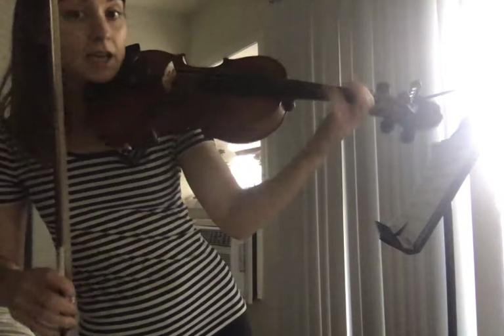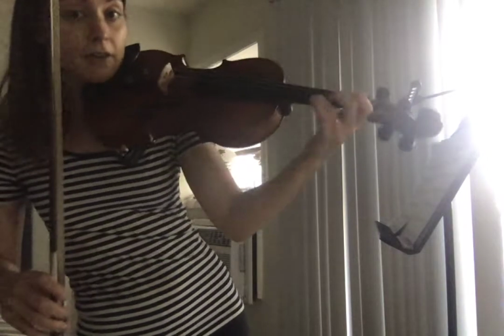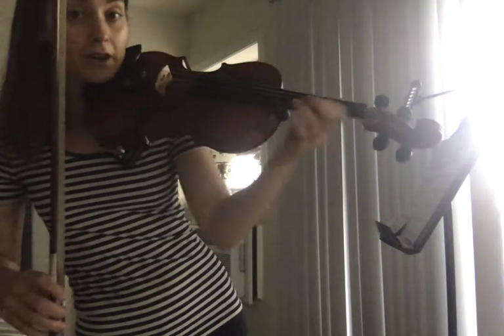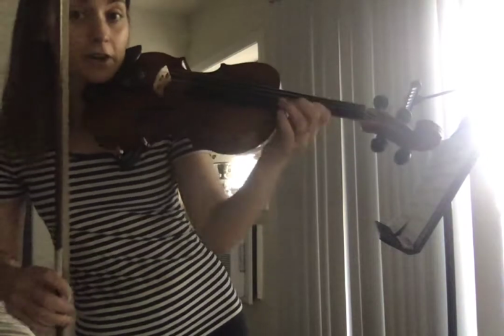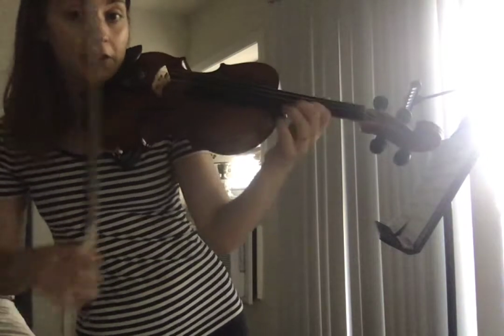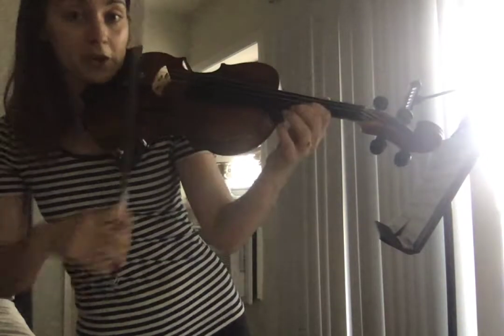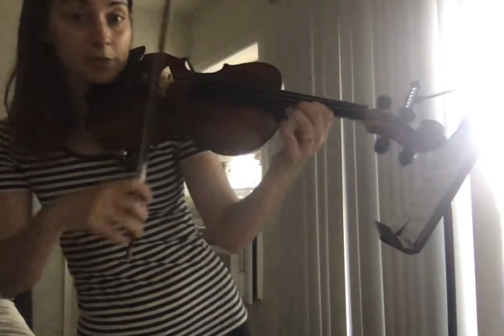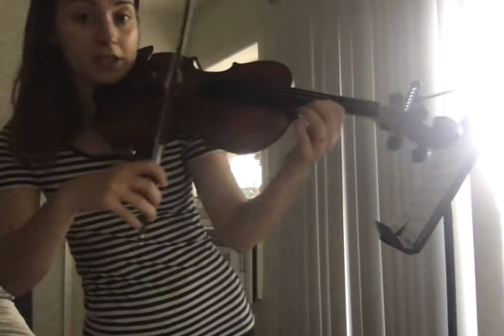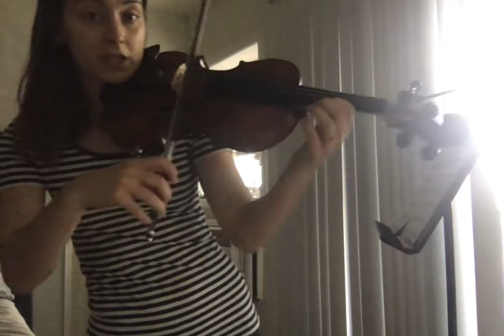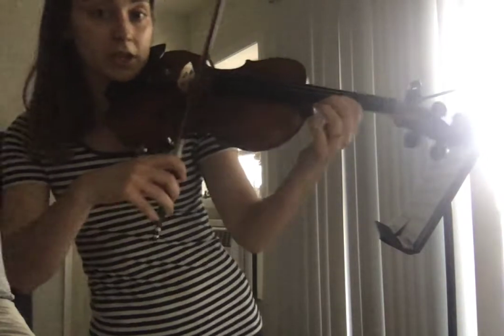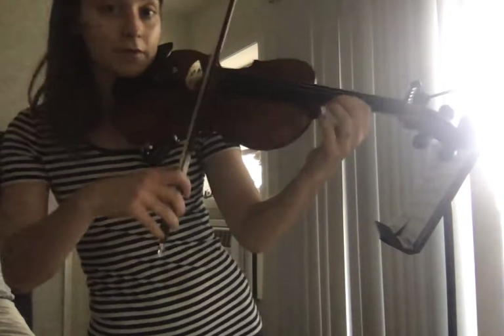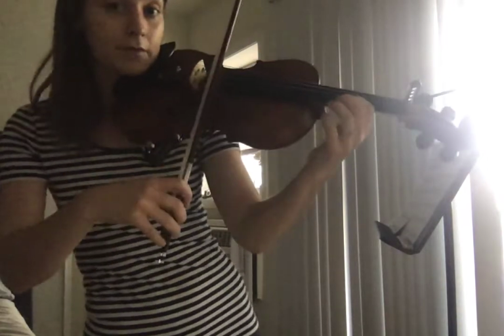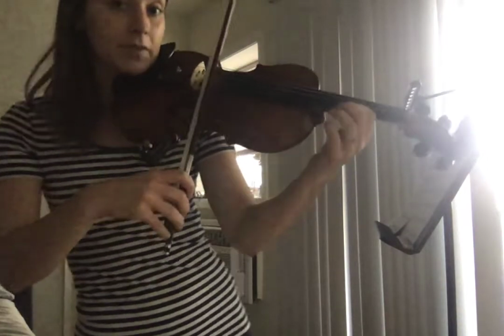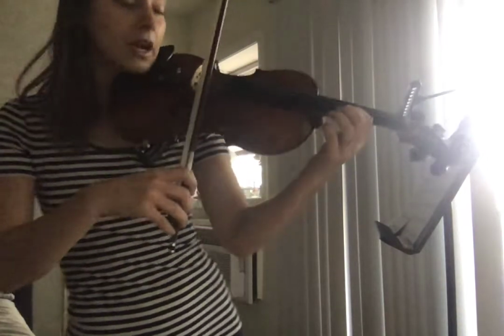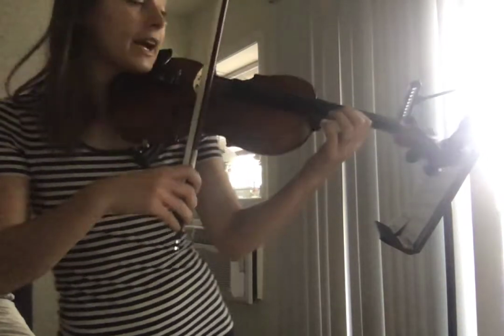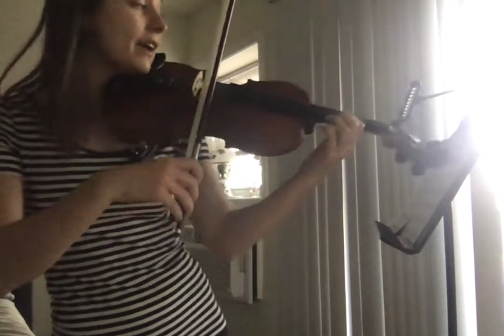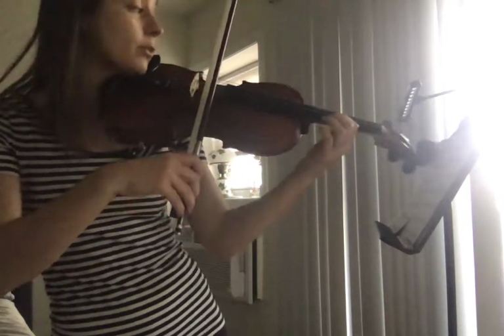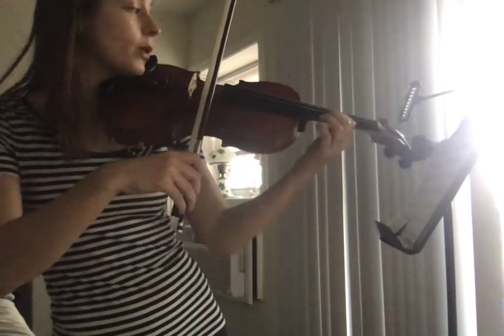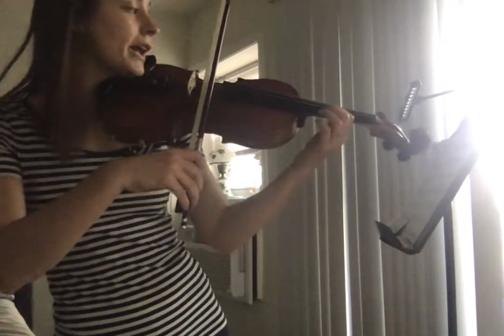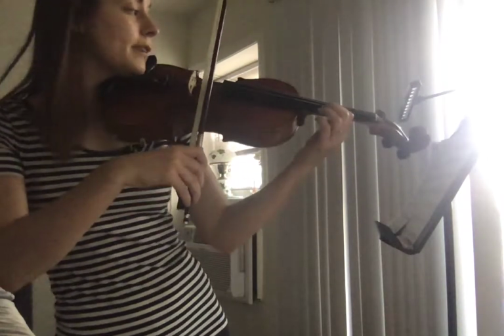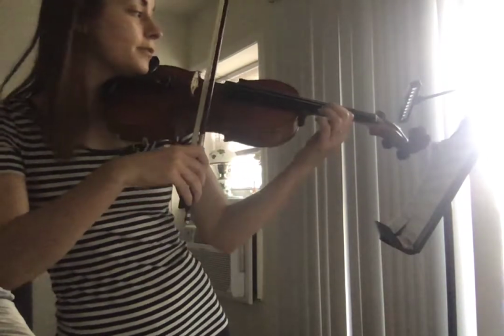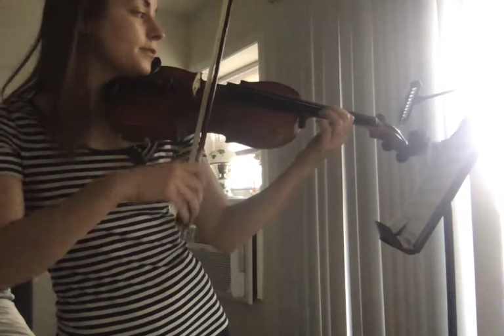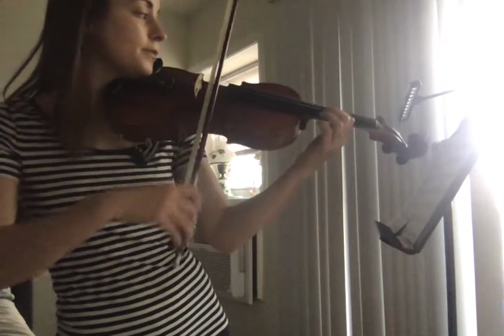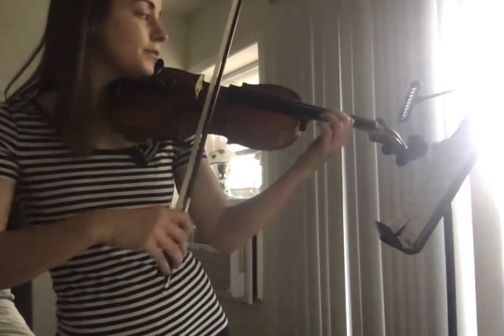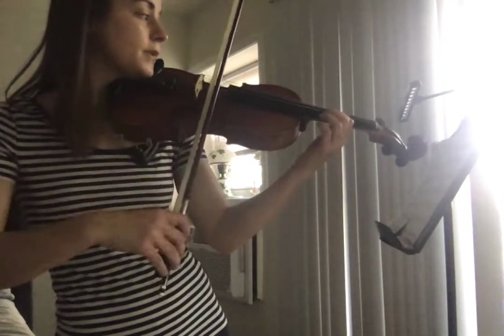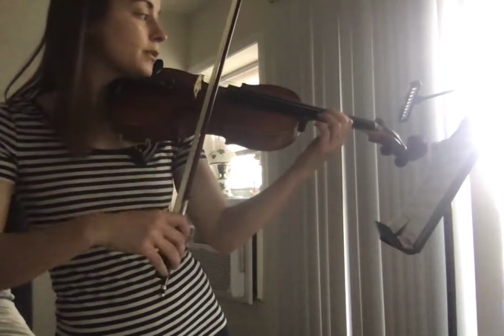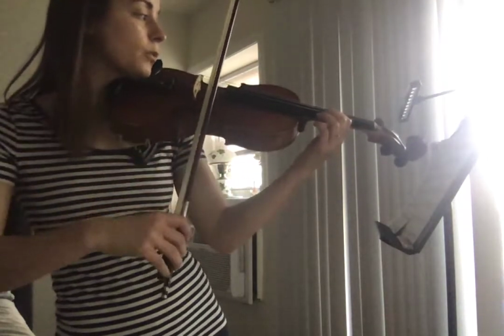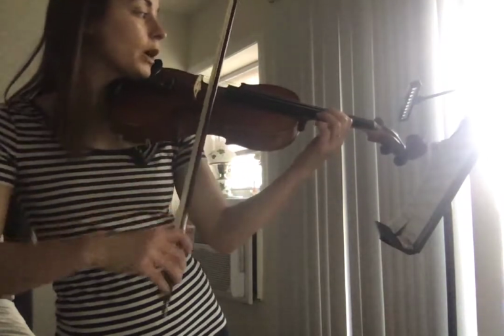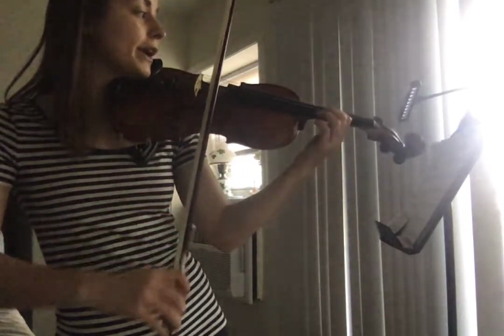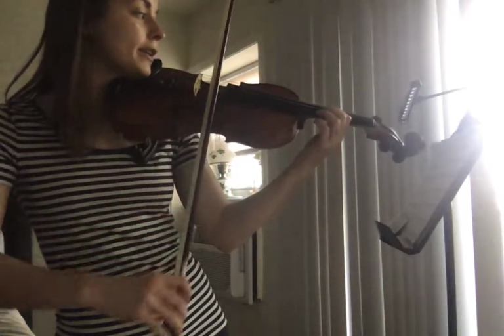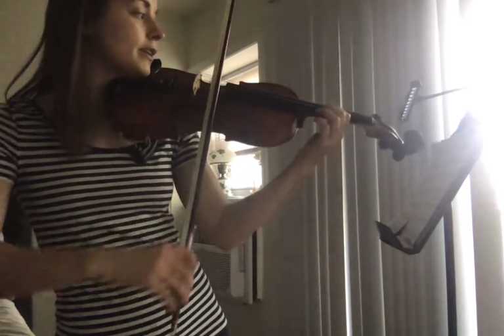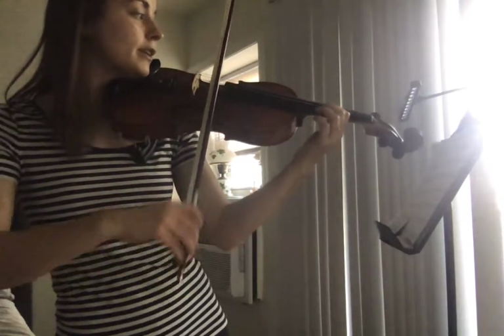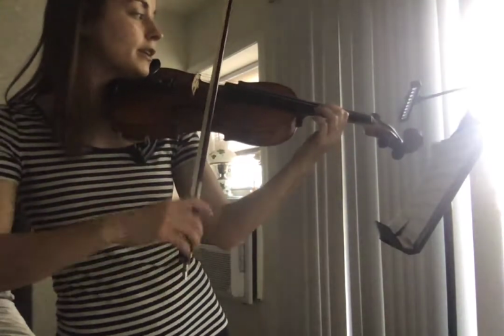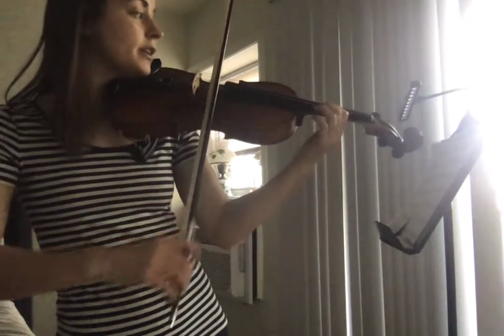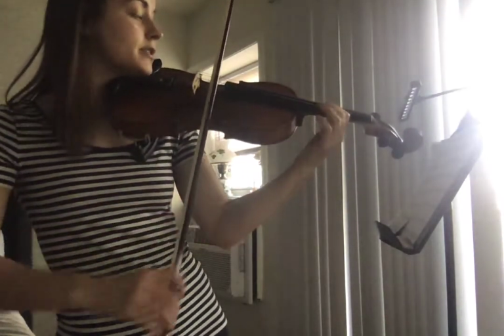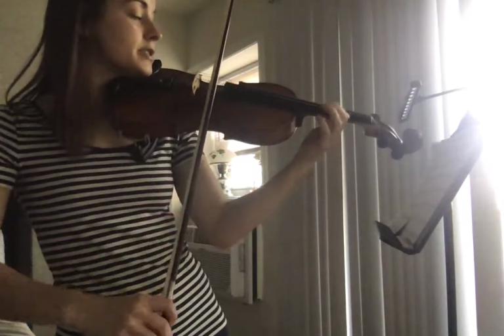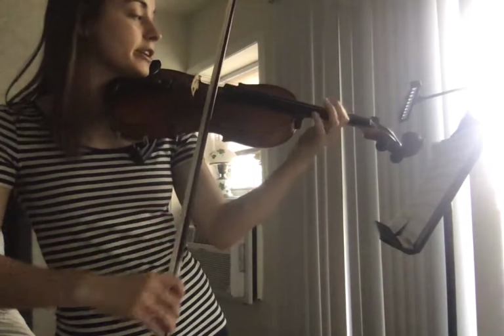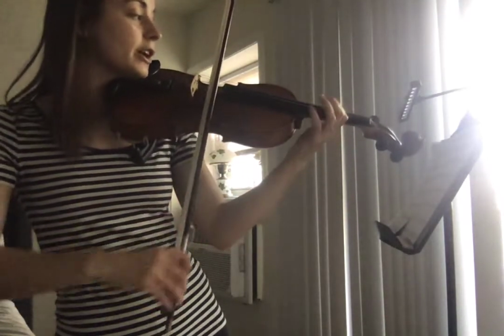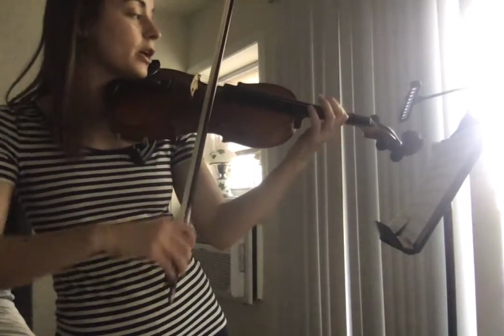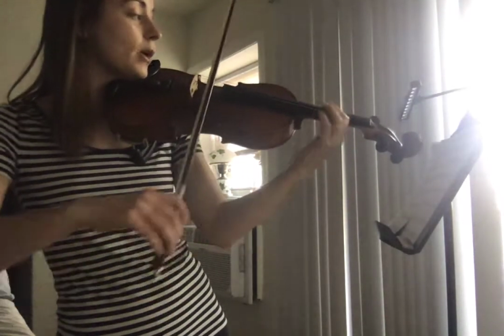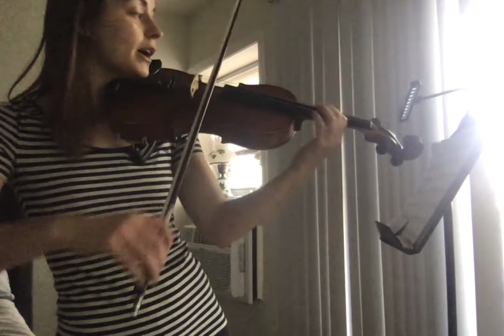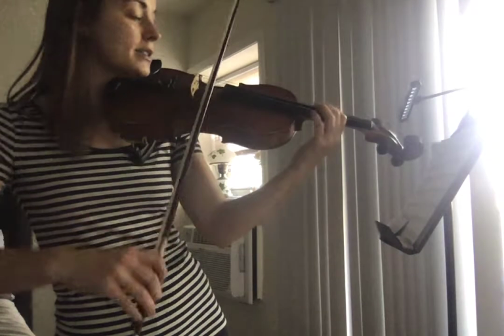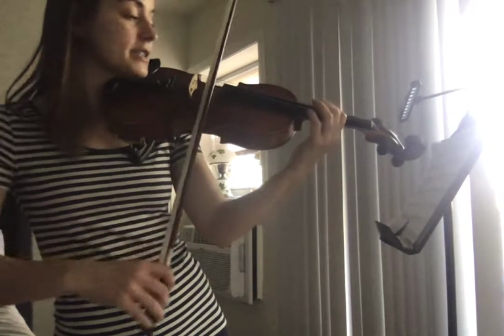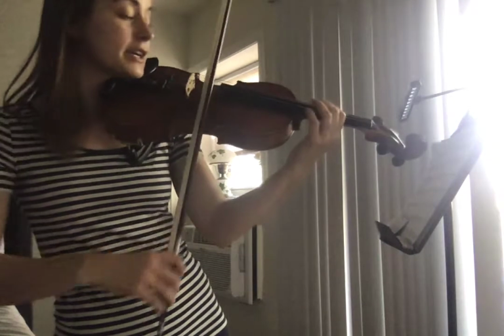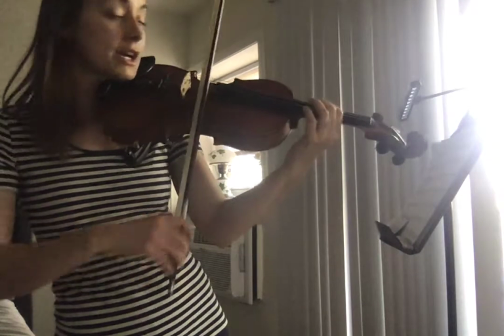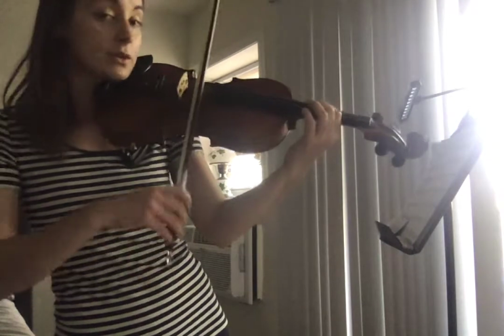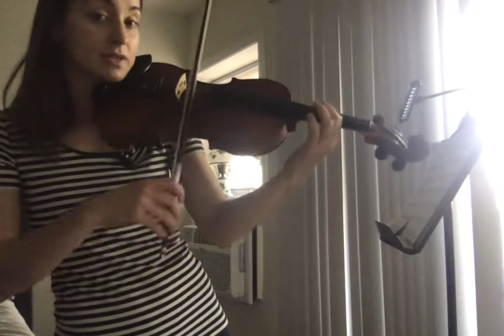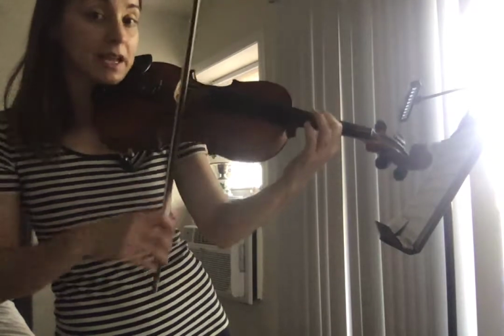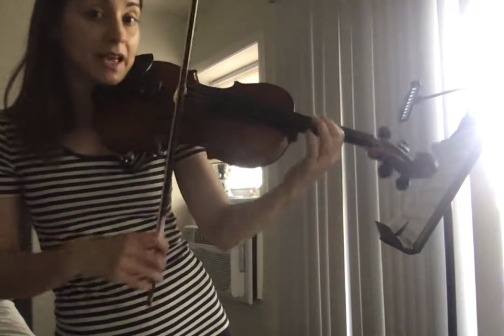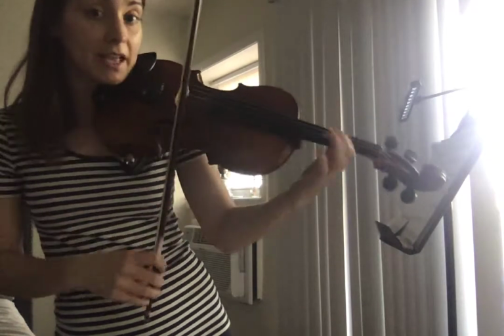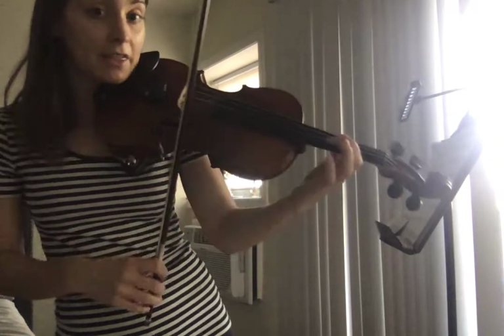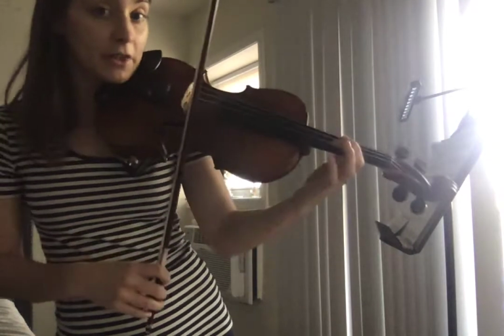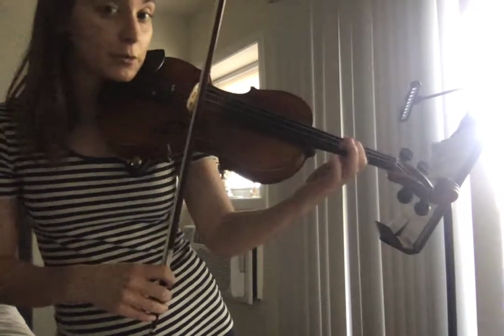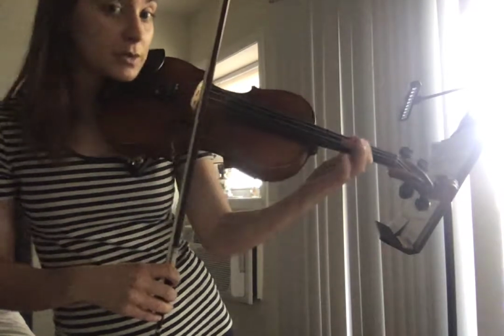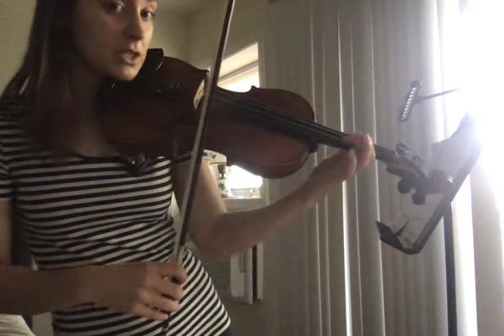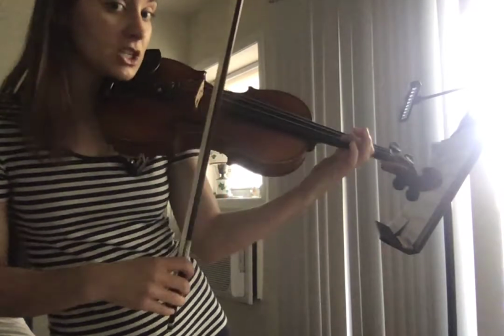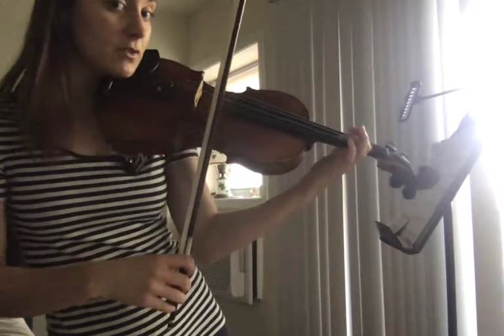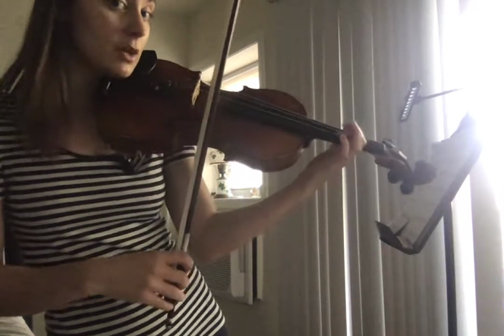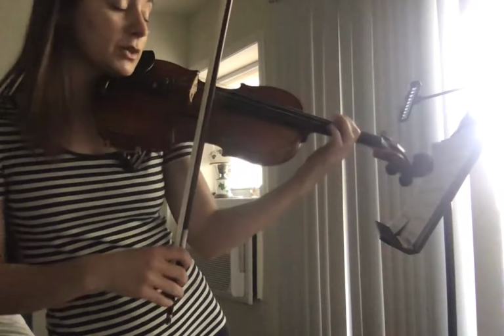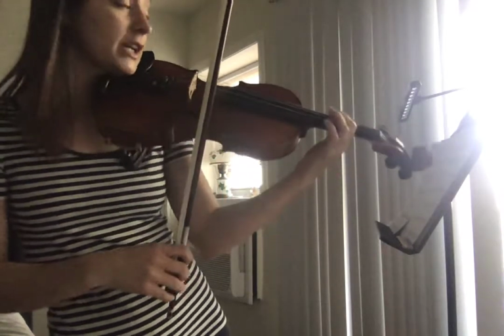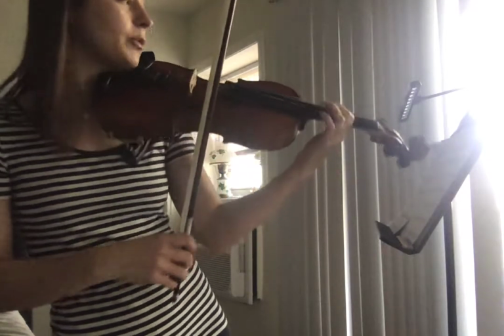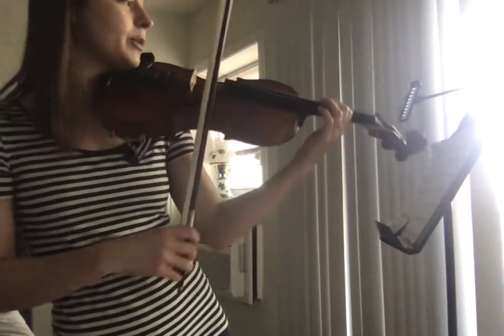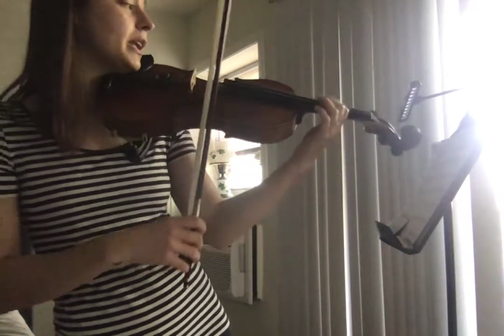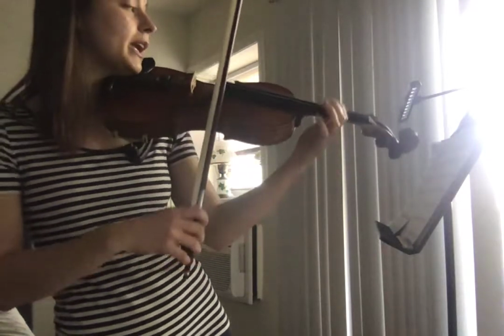Finger third position. I have one, one, zero, one, zero. Staying in third position even though I'm playing open E.